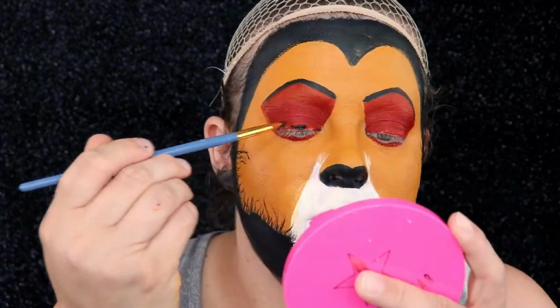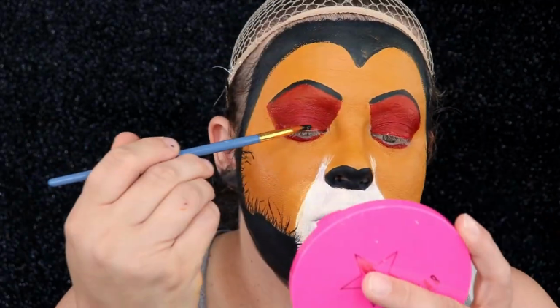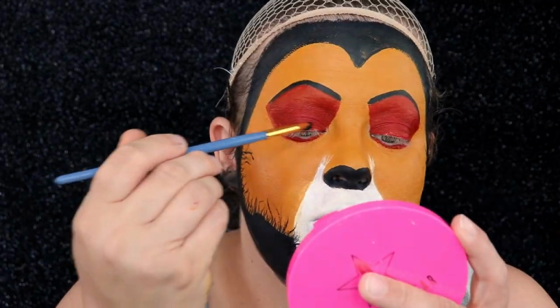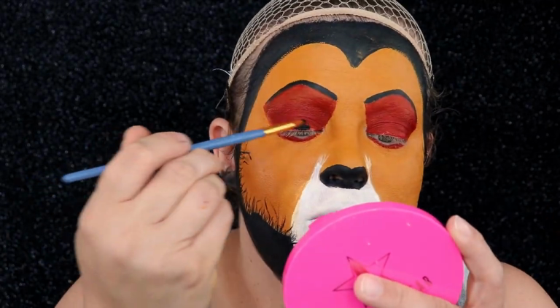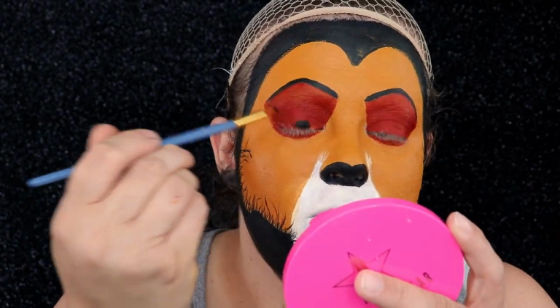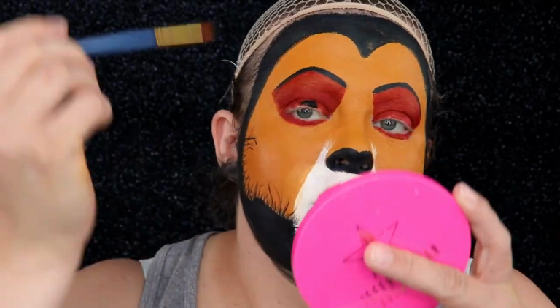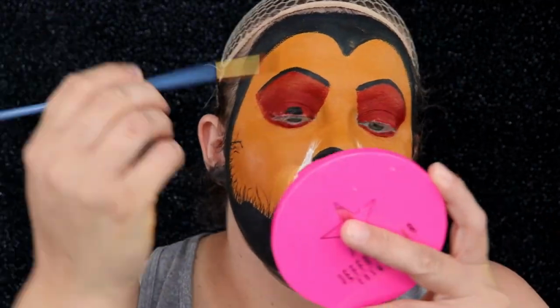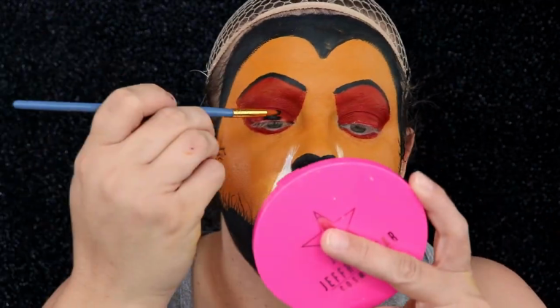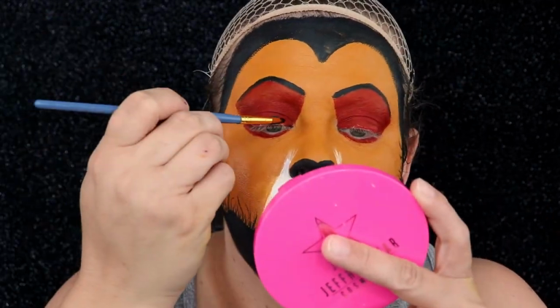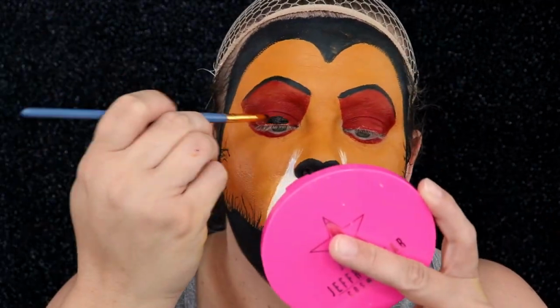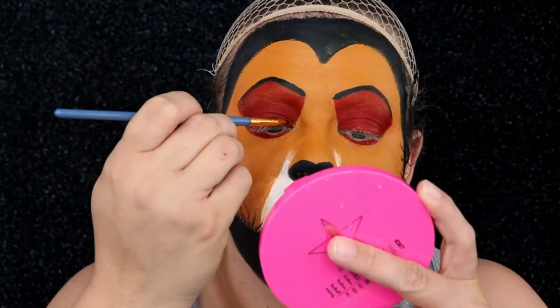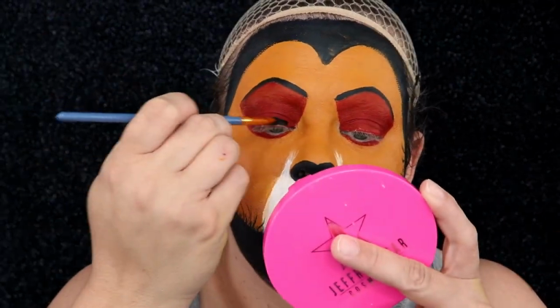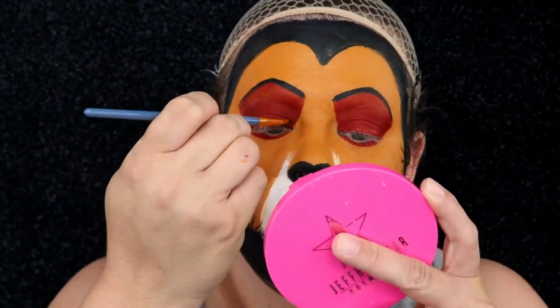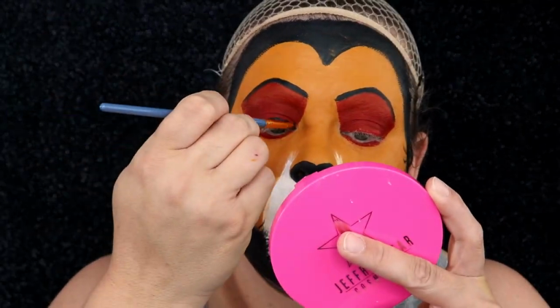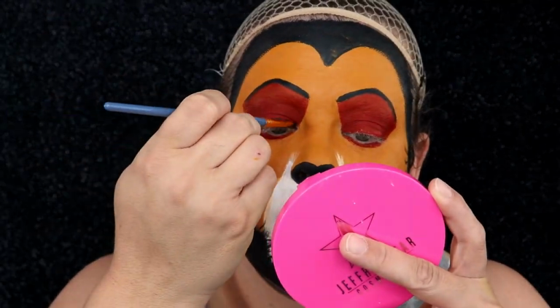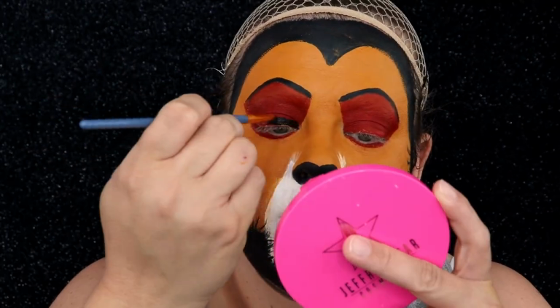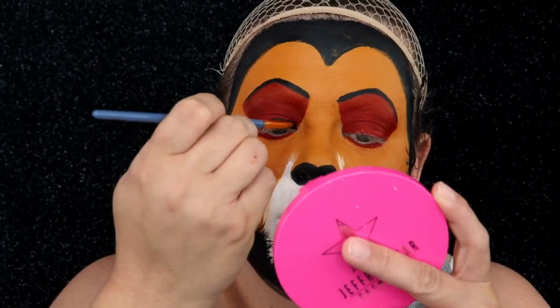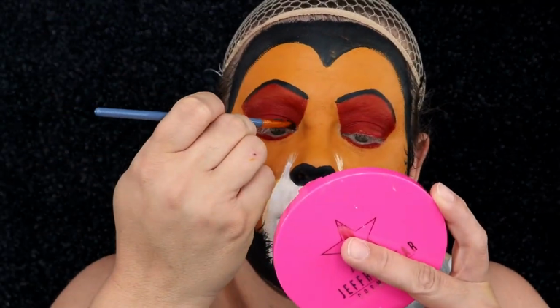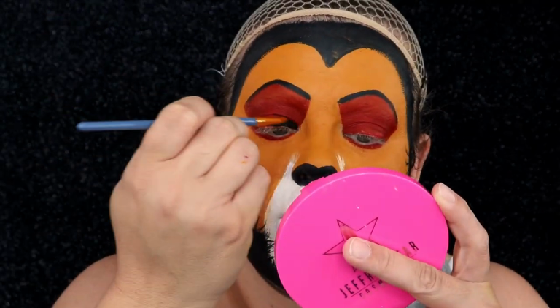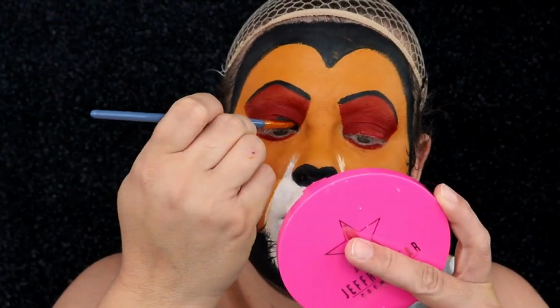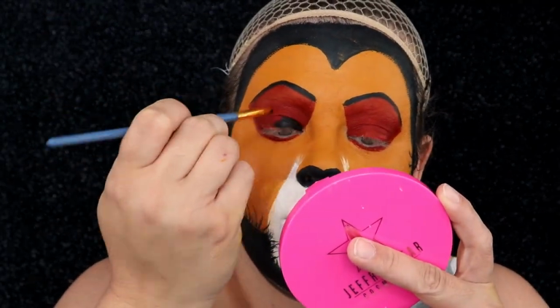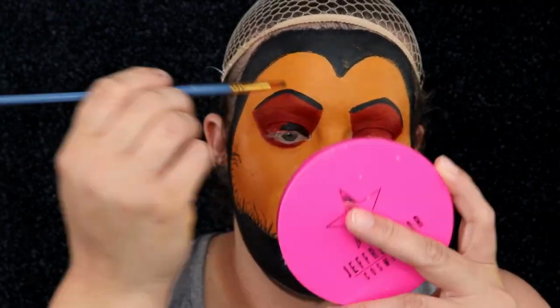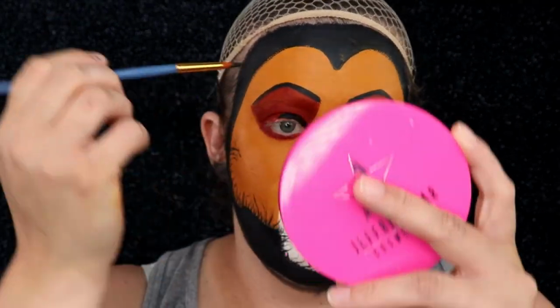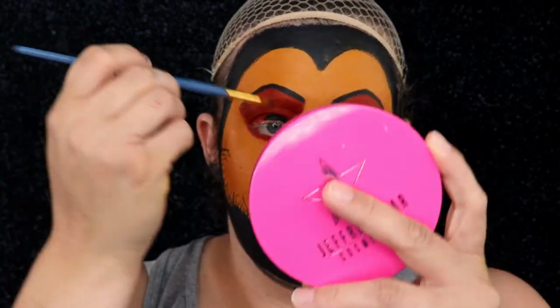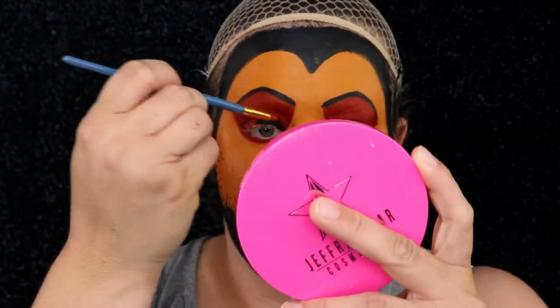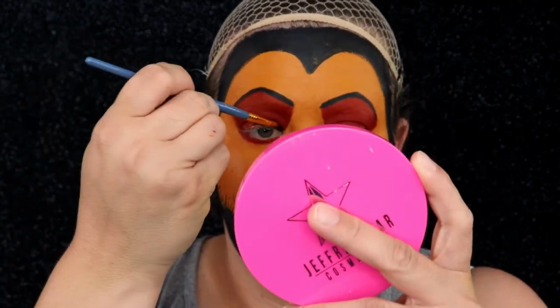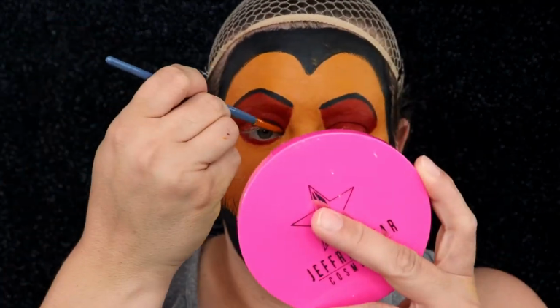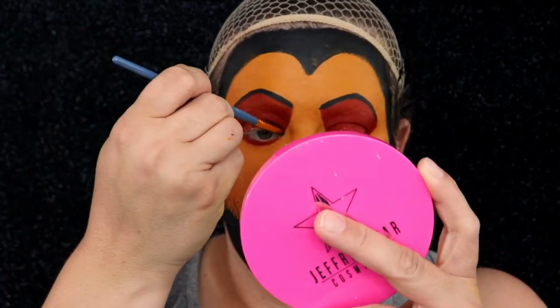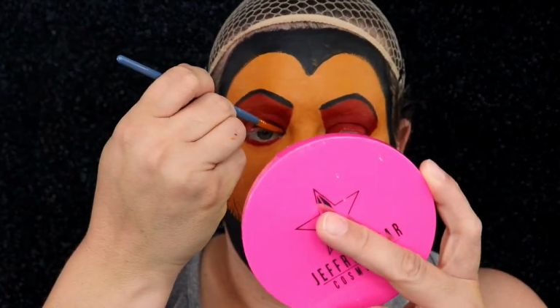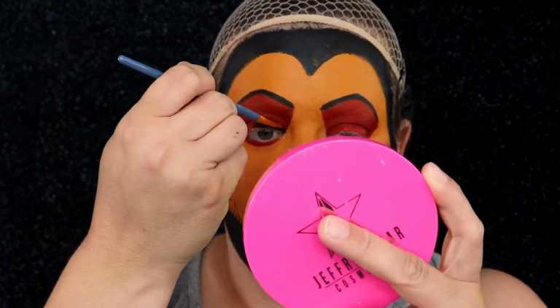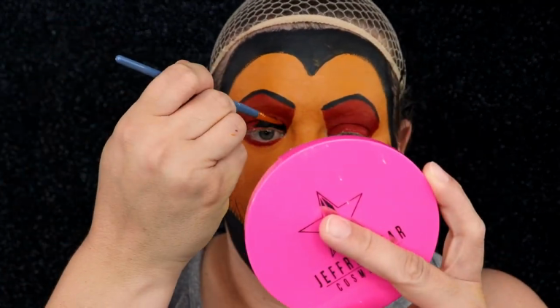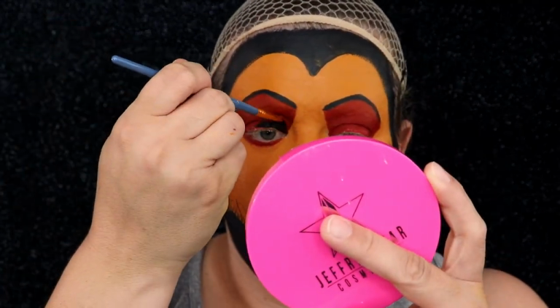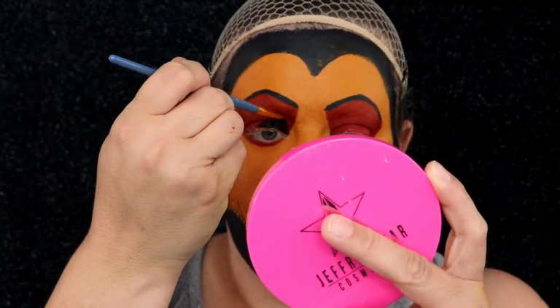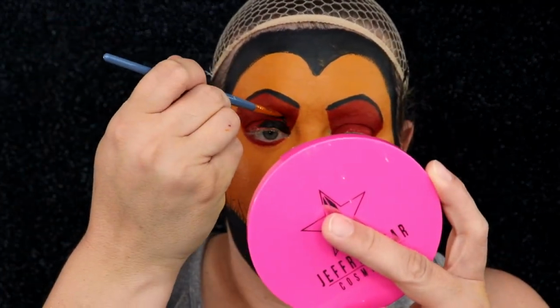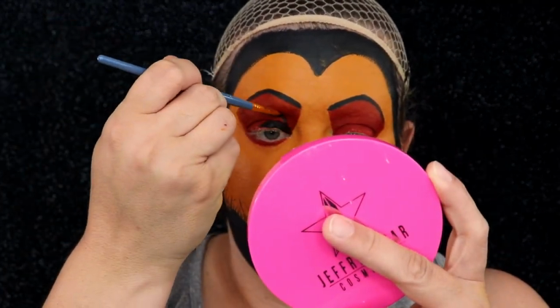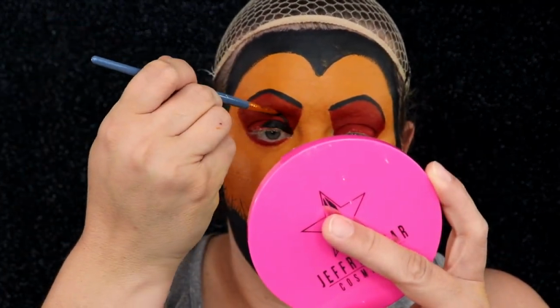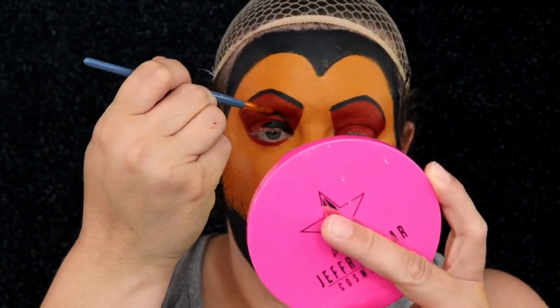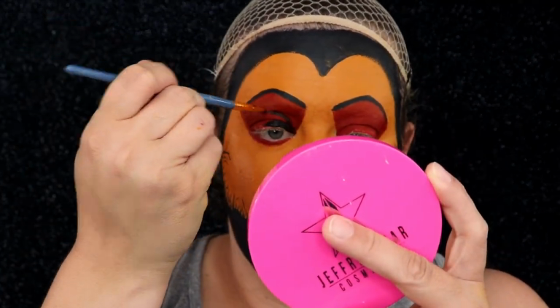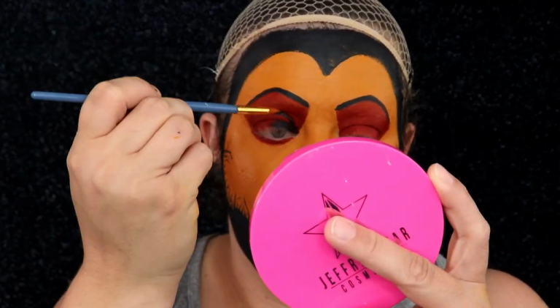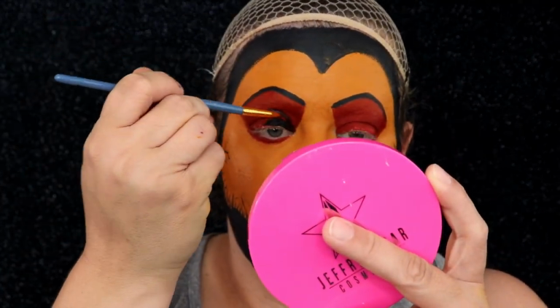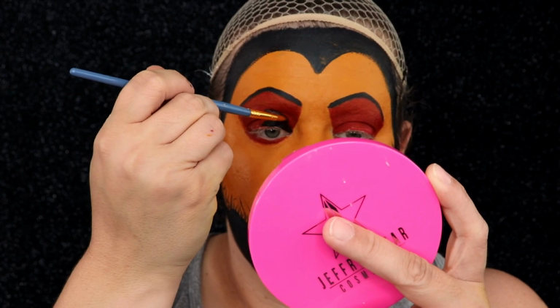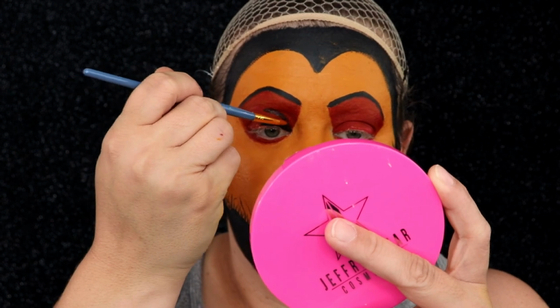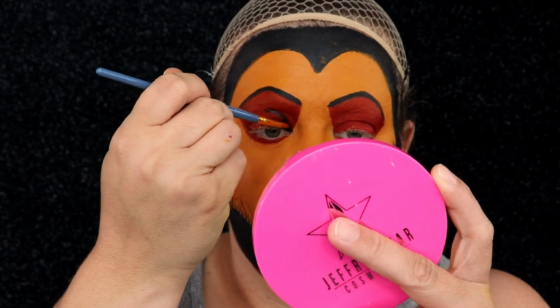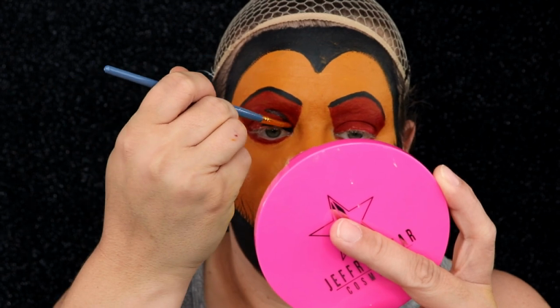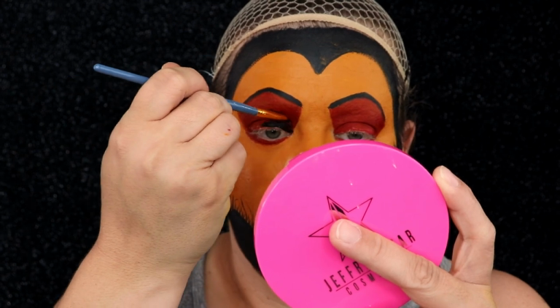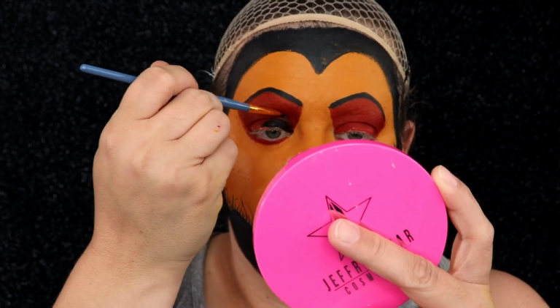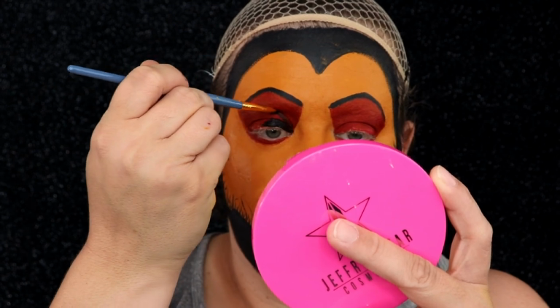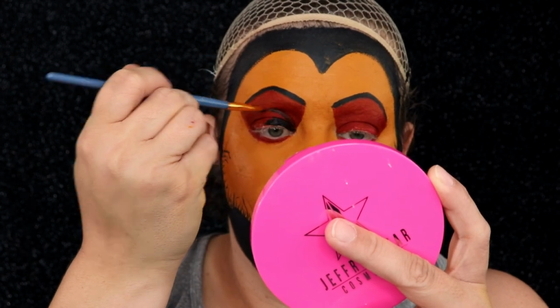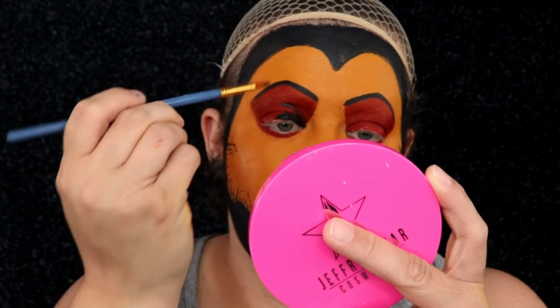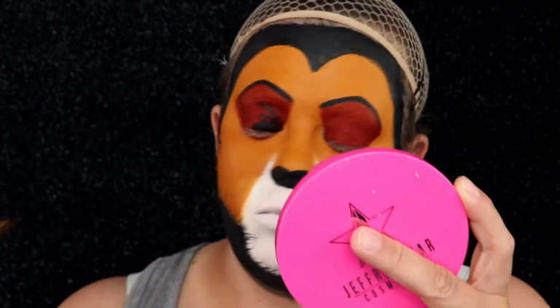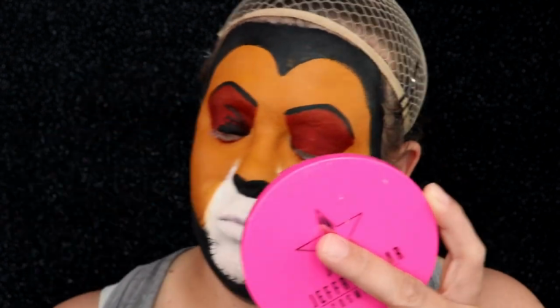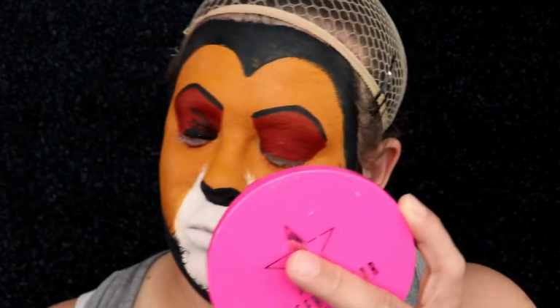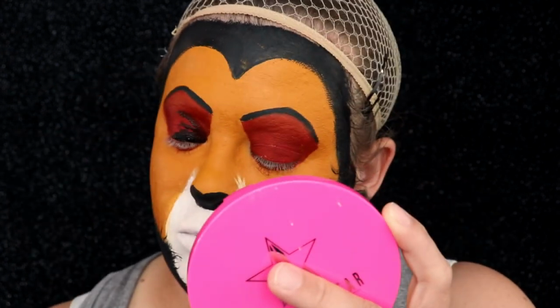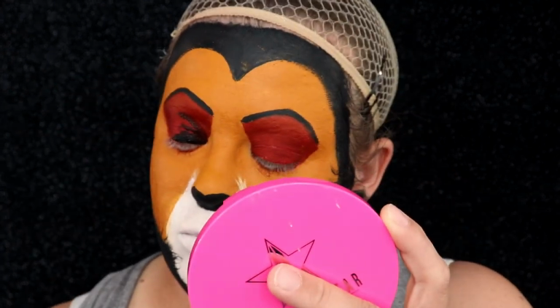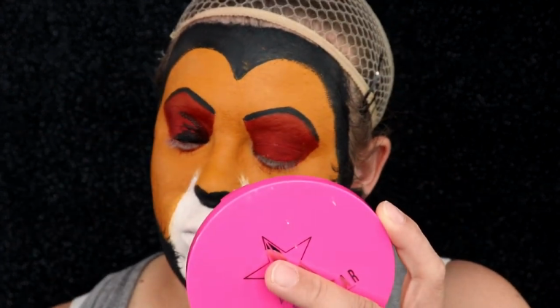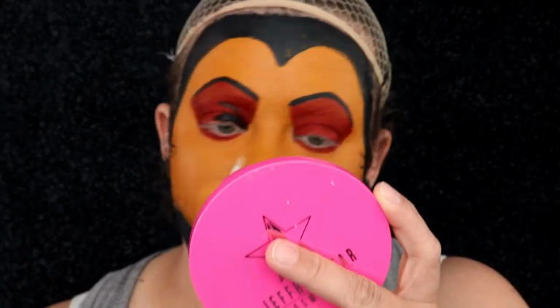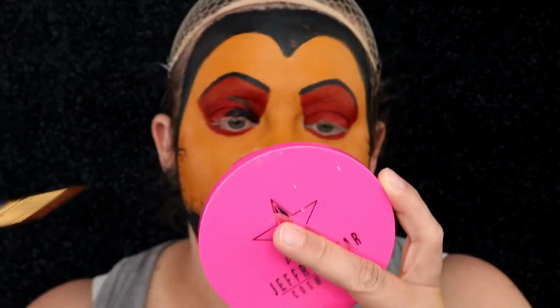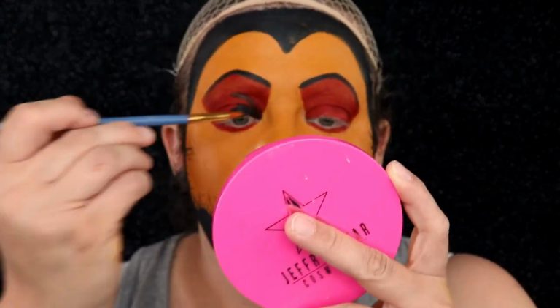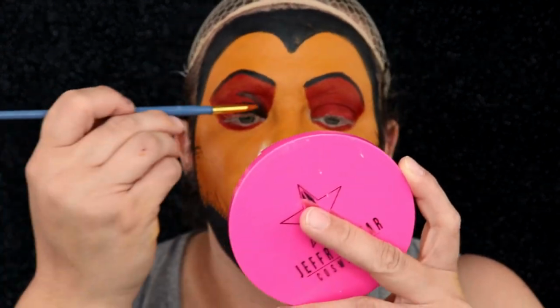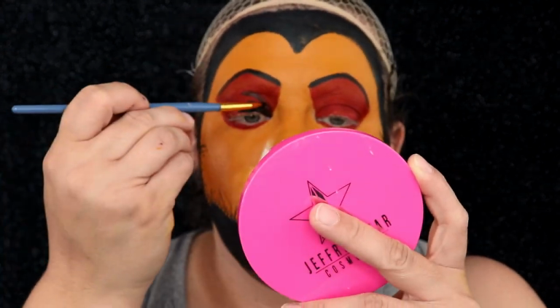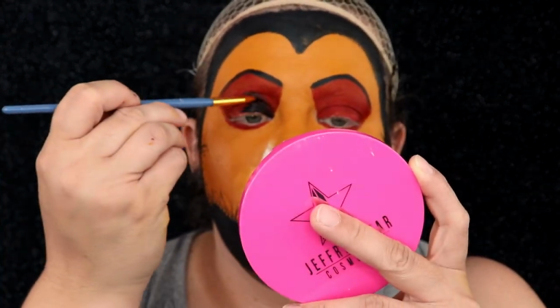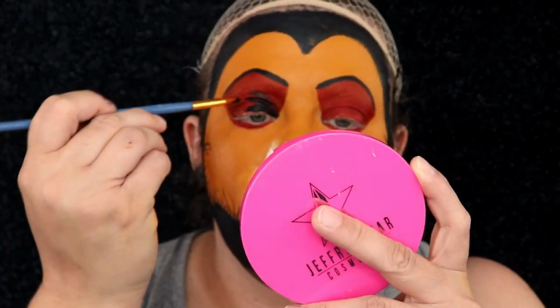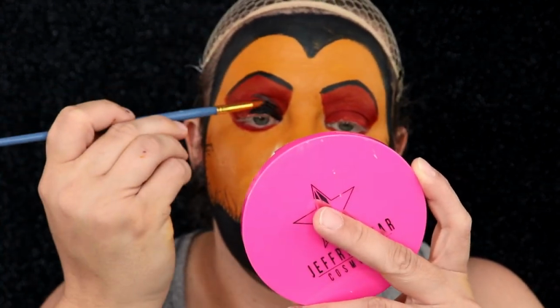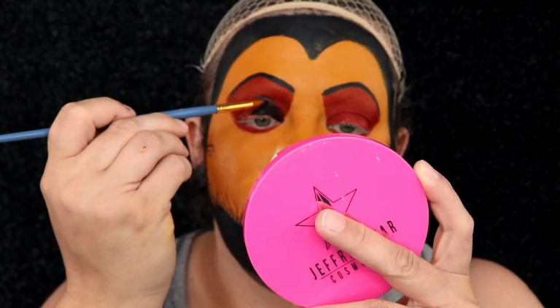Now using black paint I'm going to make a domed shape on our lid and I'm also going to line my lower lash line.